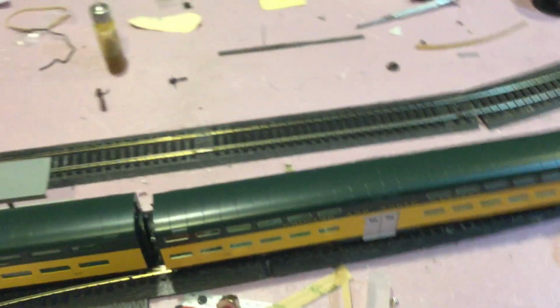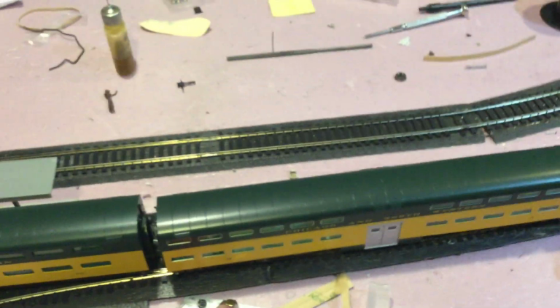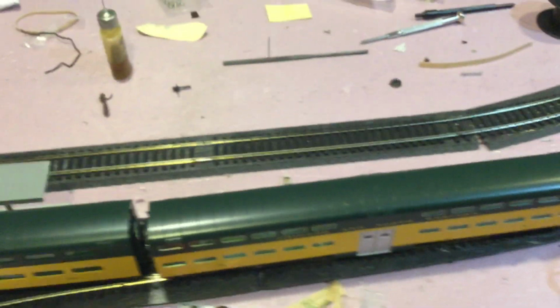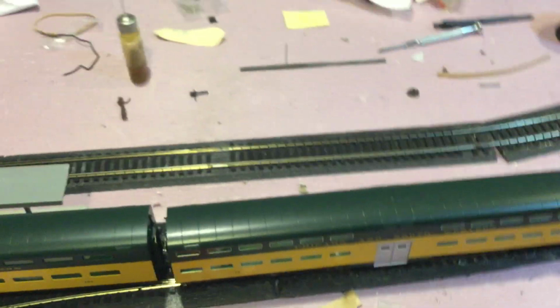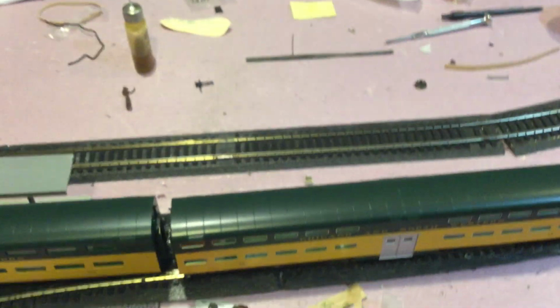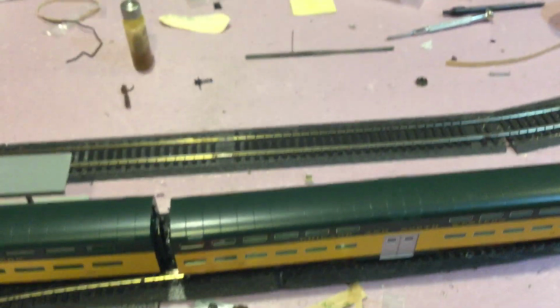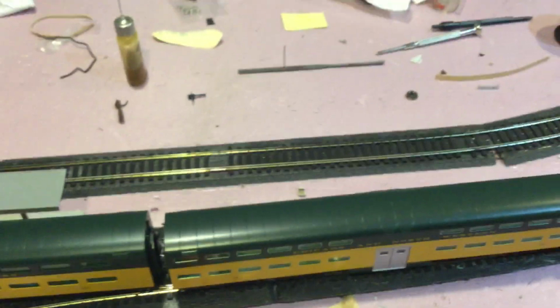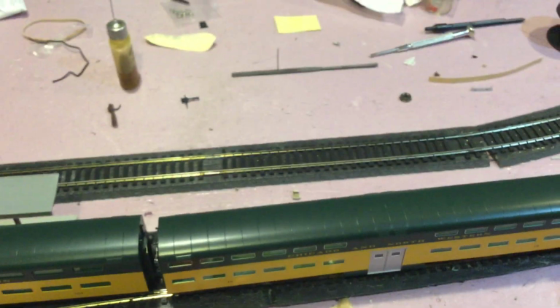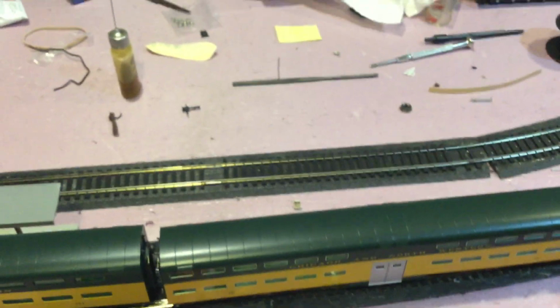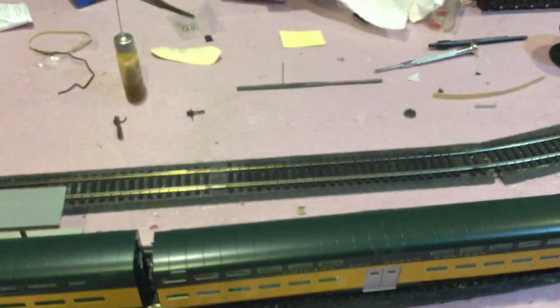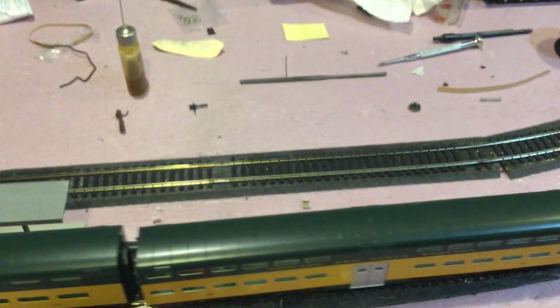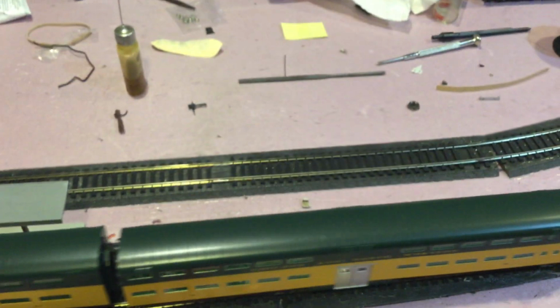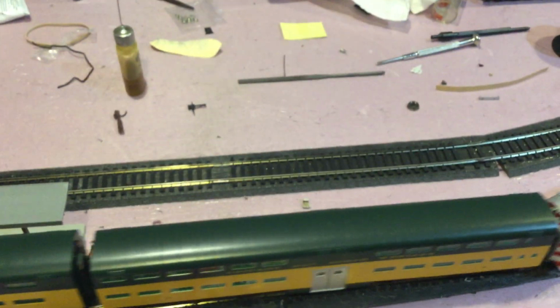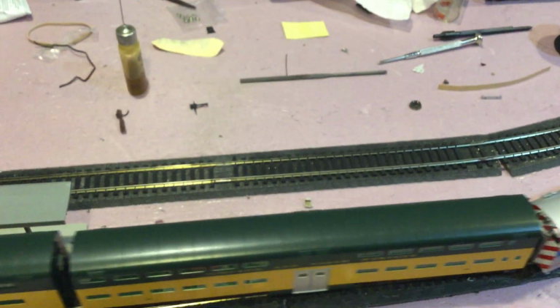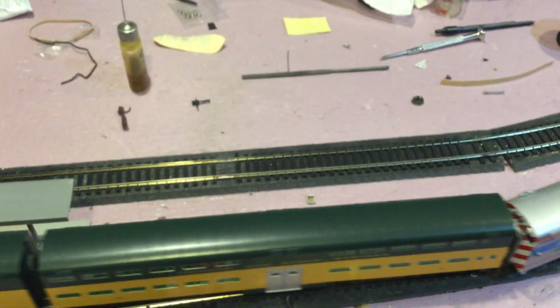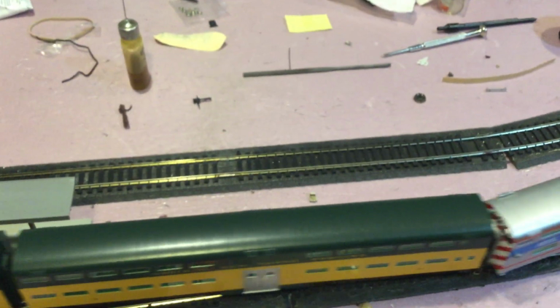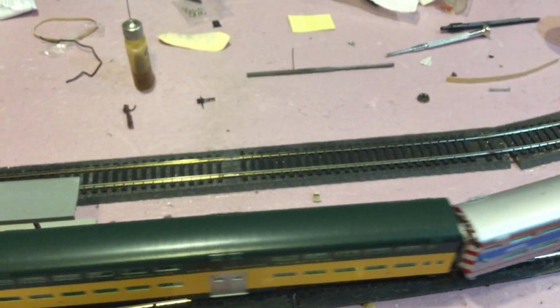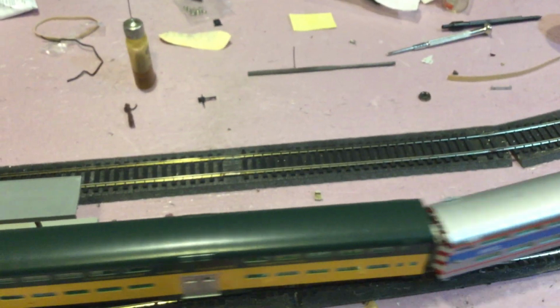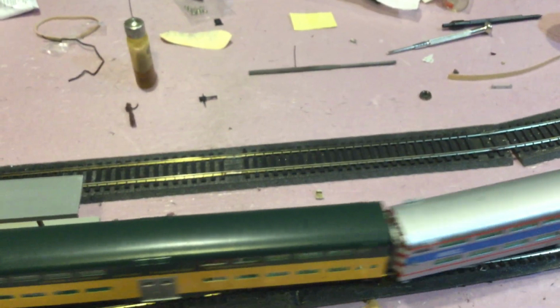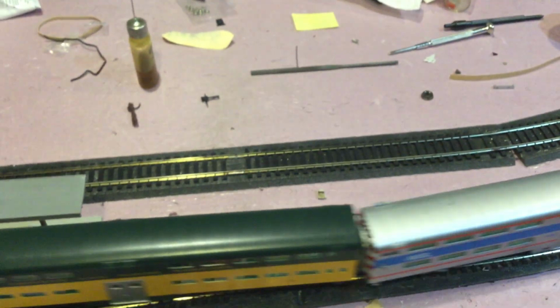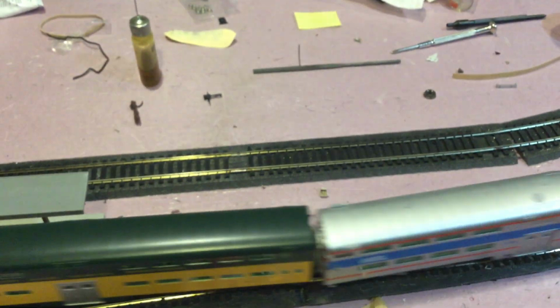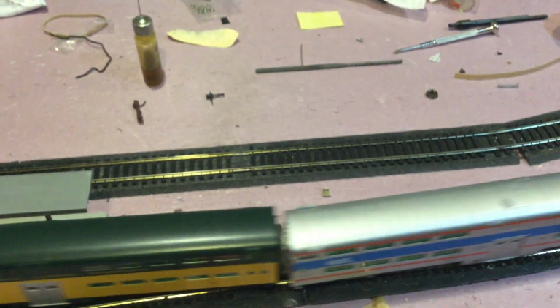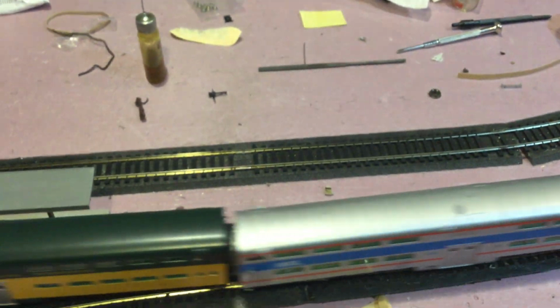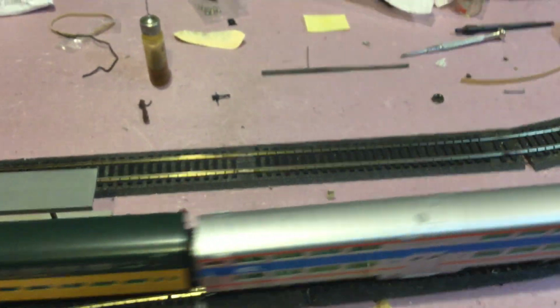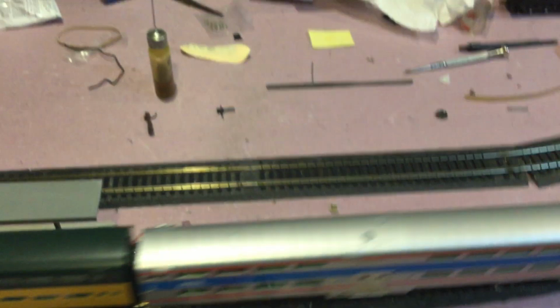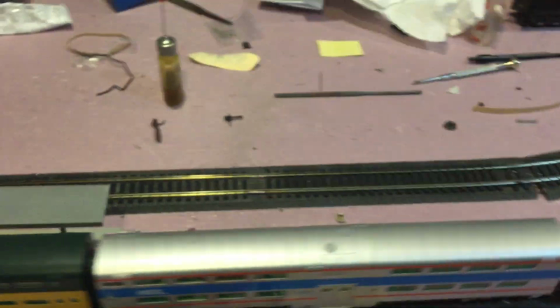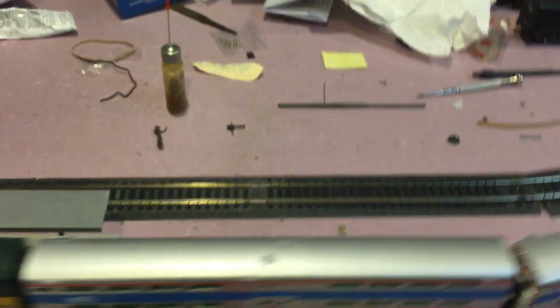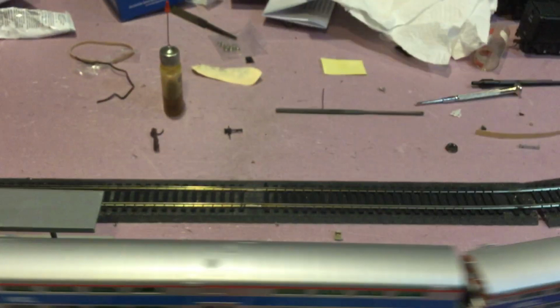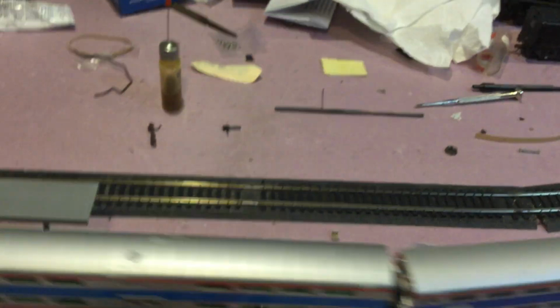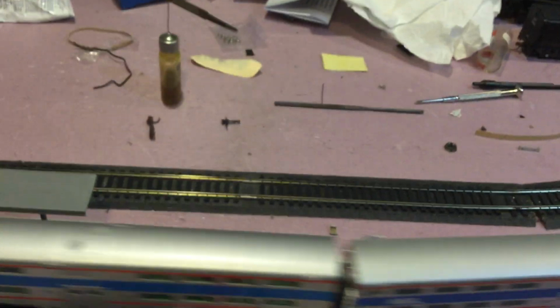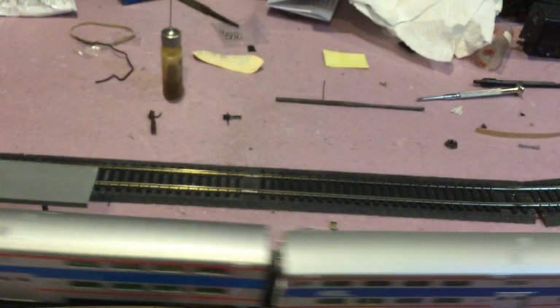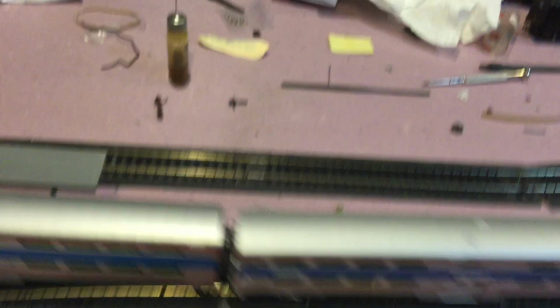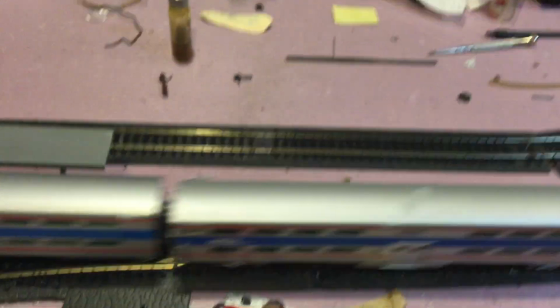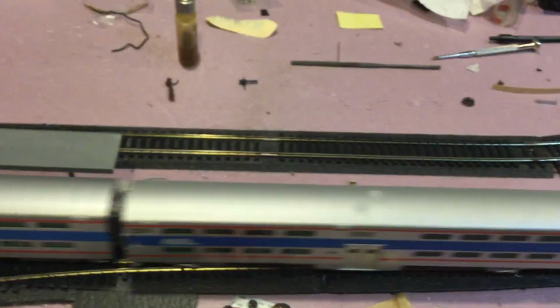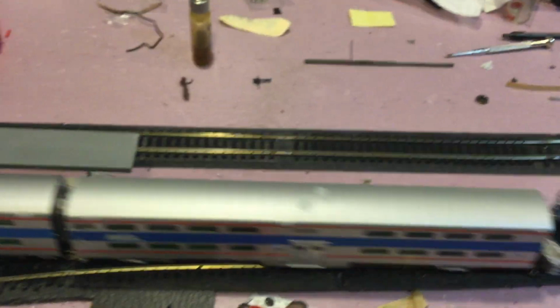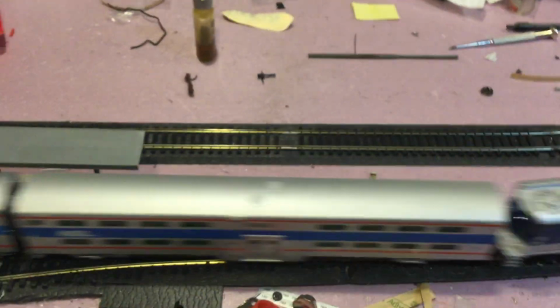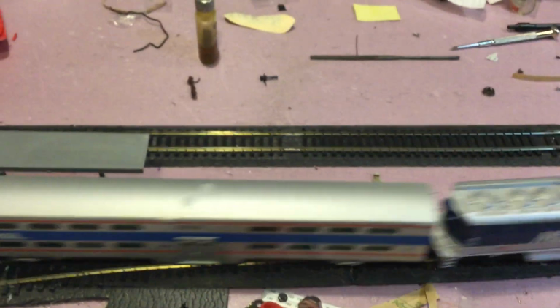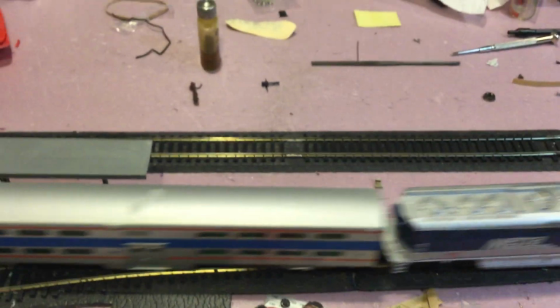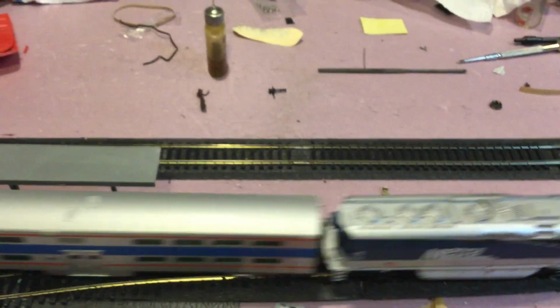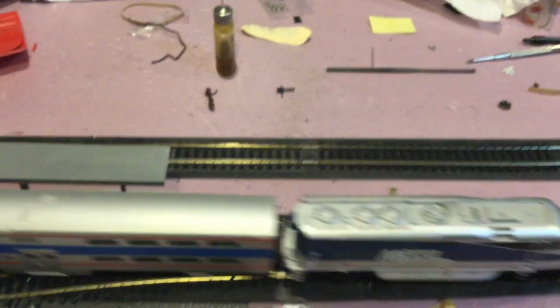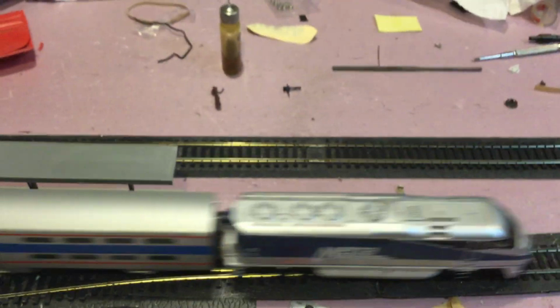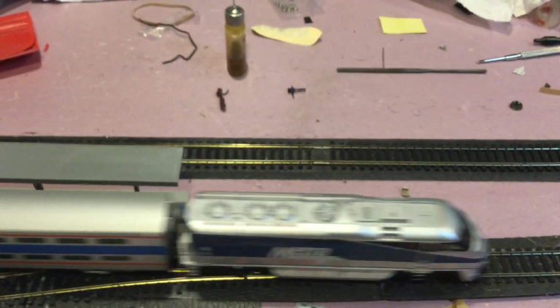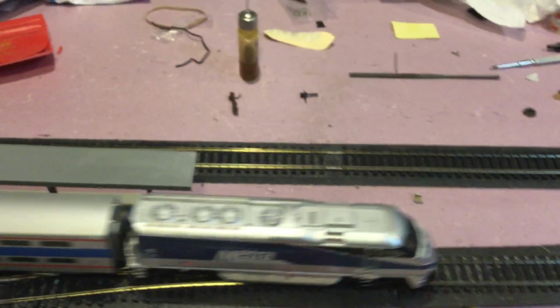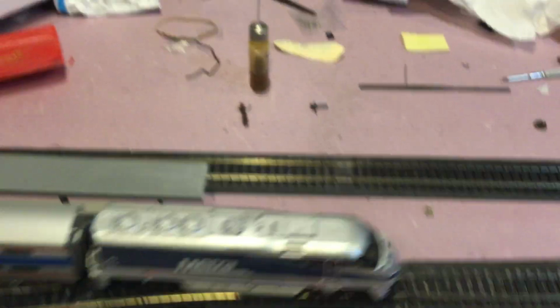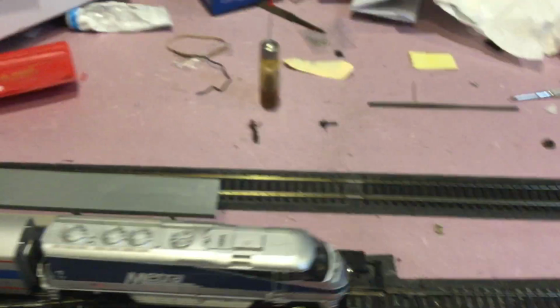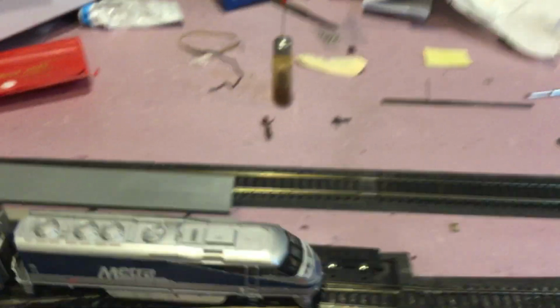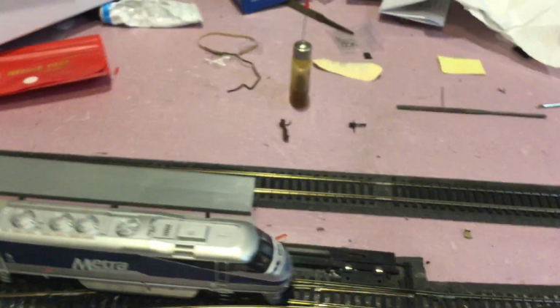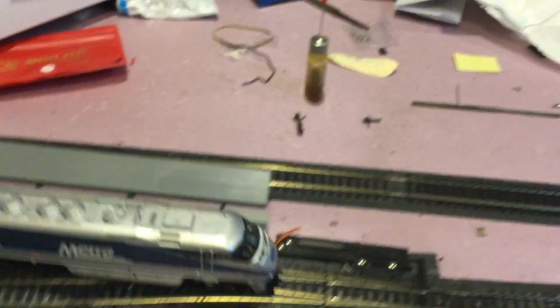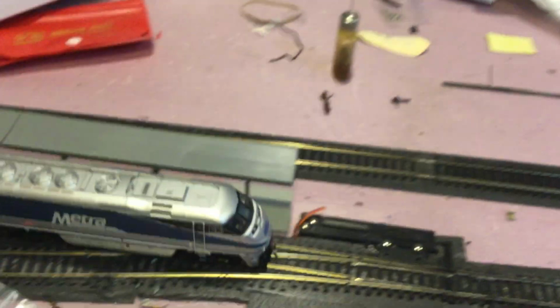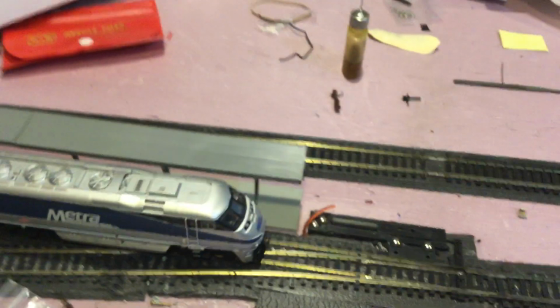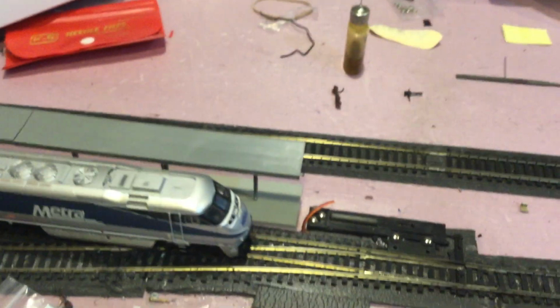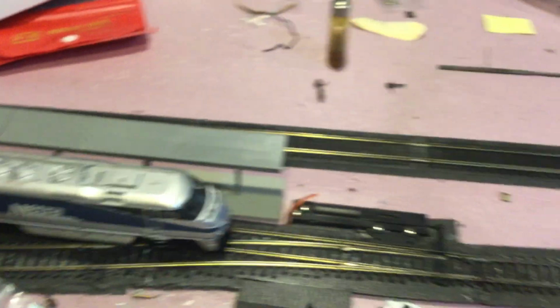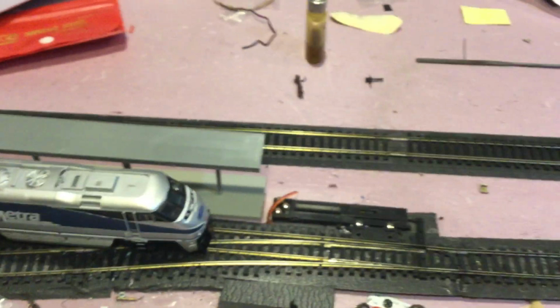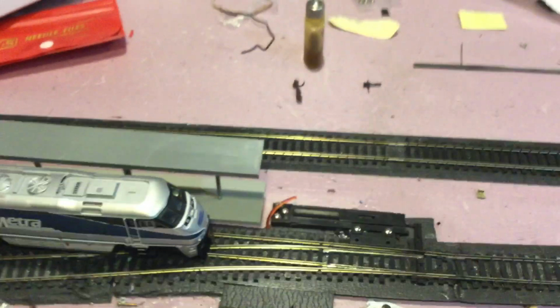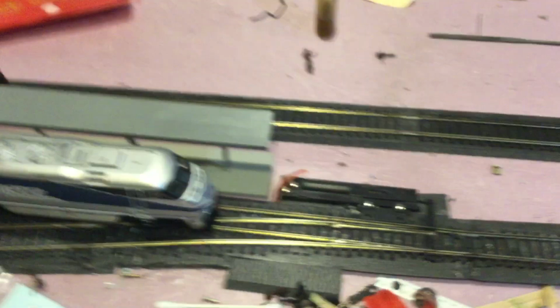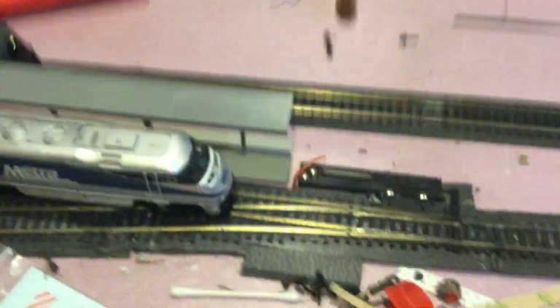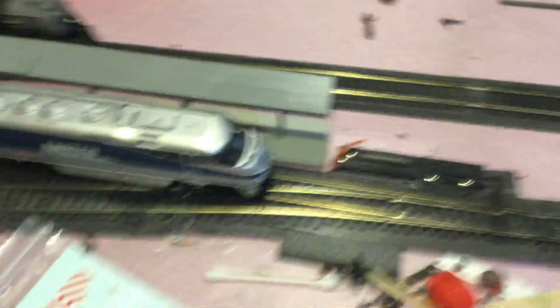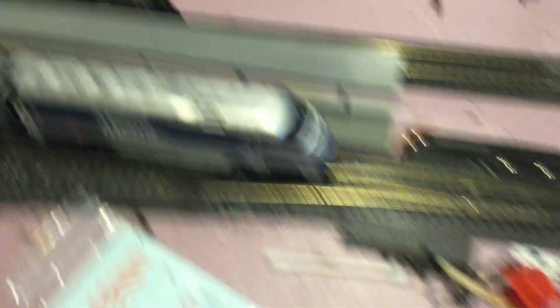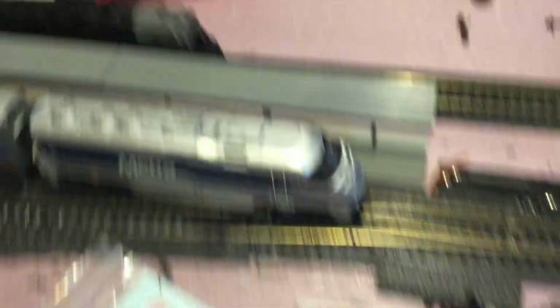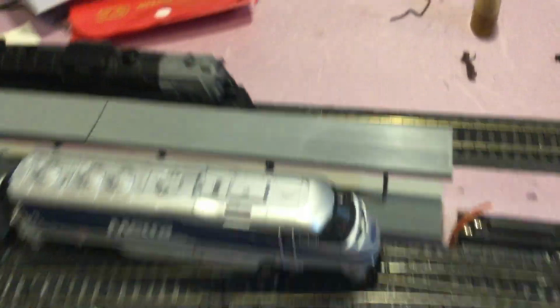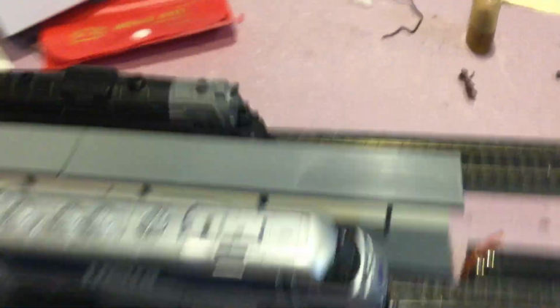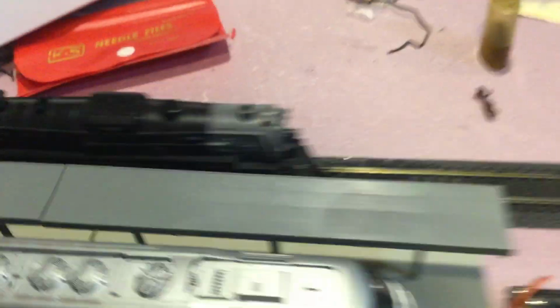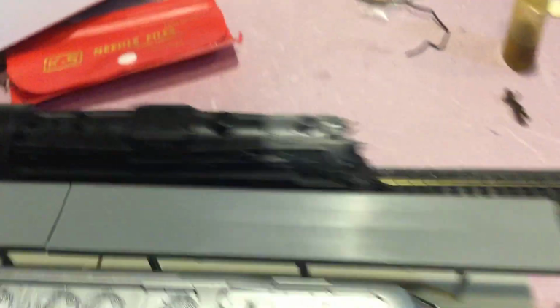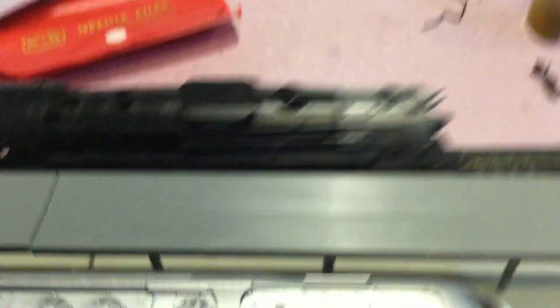Hello, and this is Roll1, and today we're going to be reviewing the AtherMetro F-51 PHI.